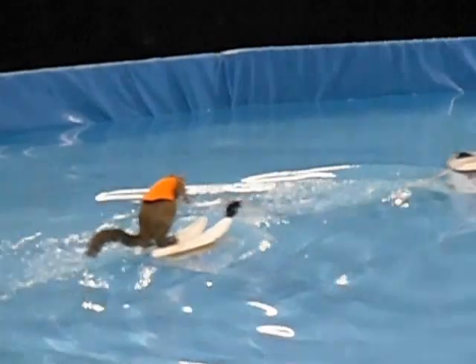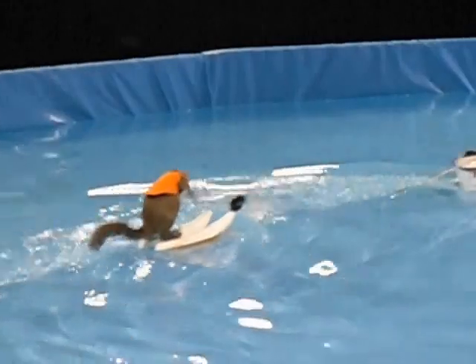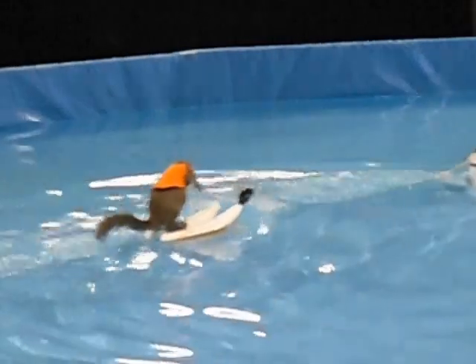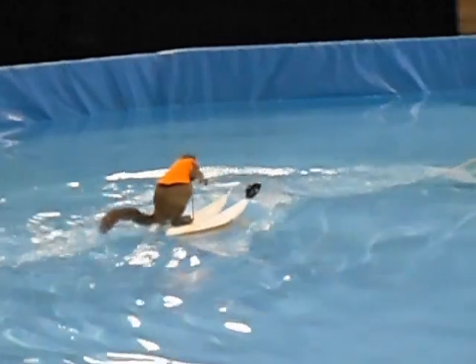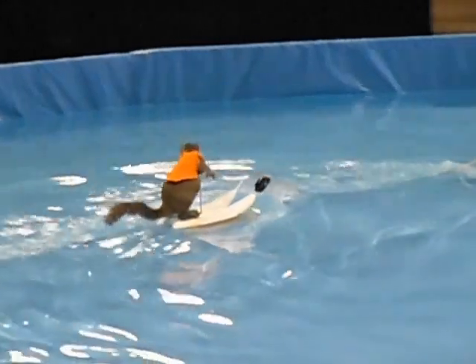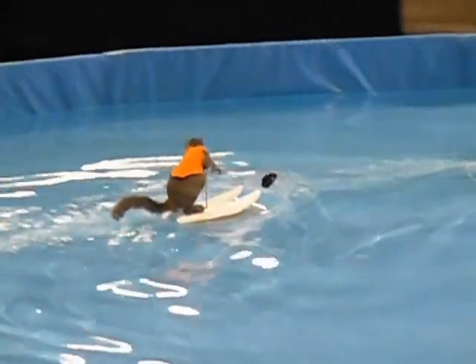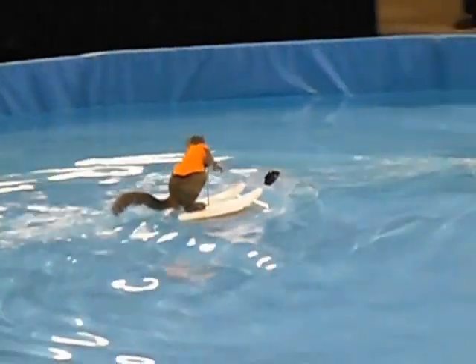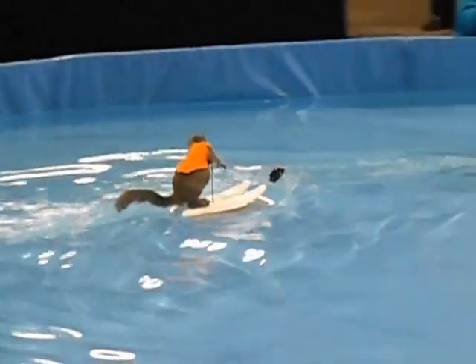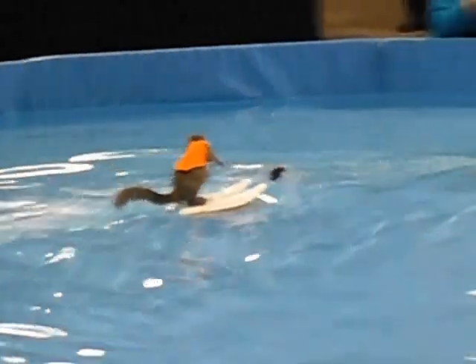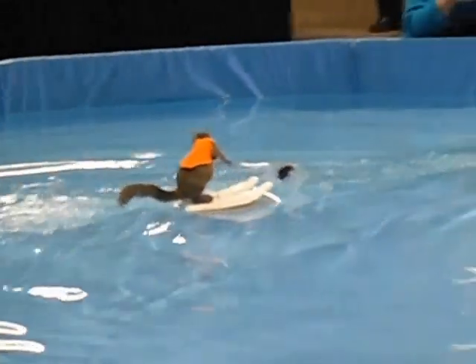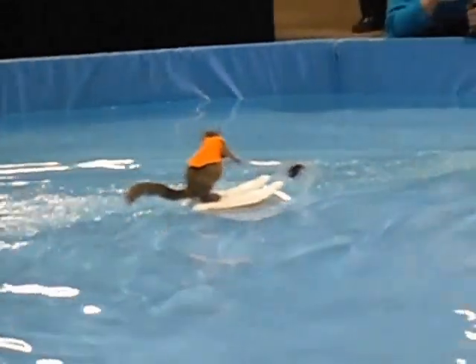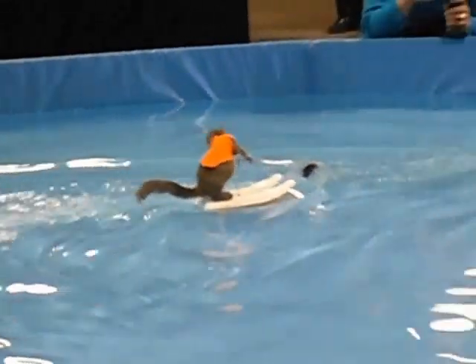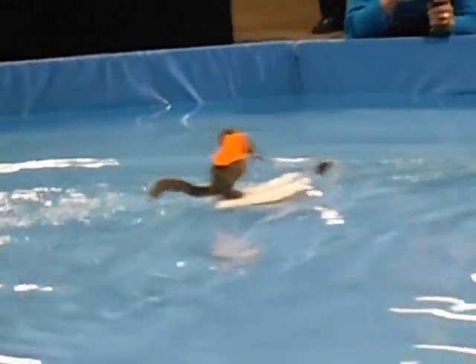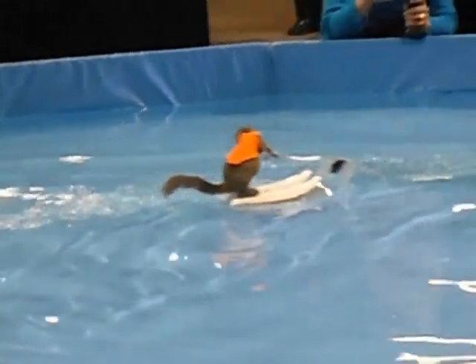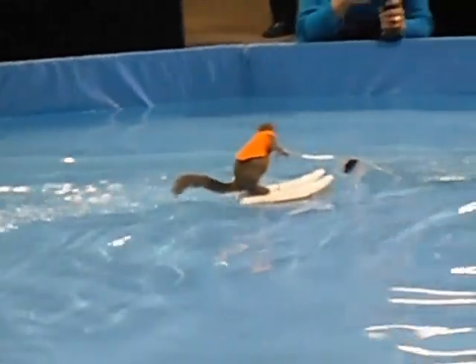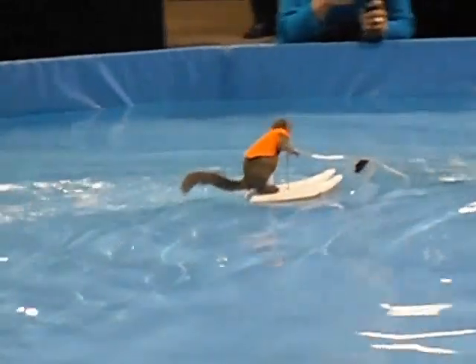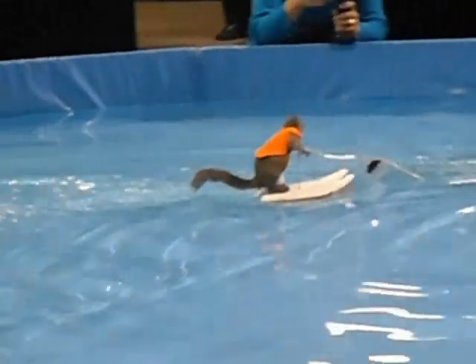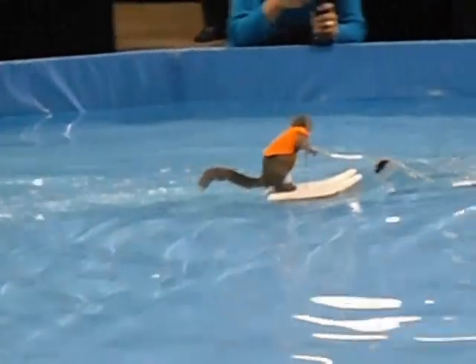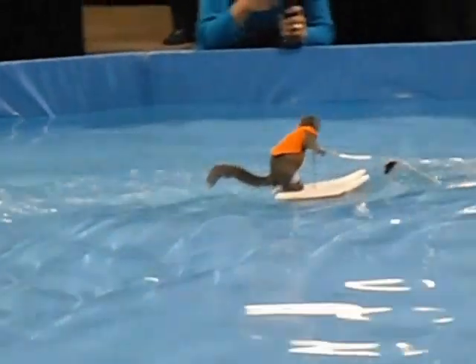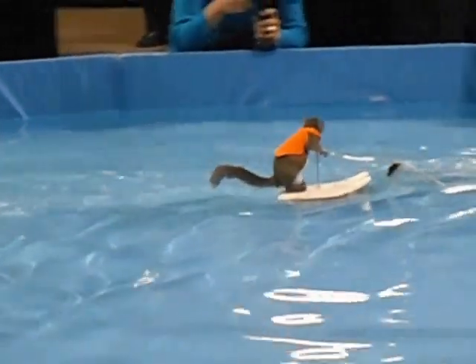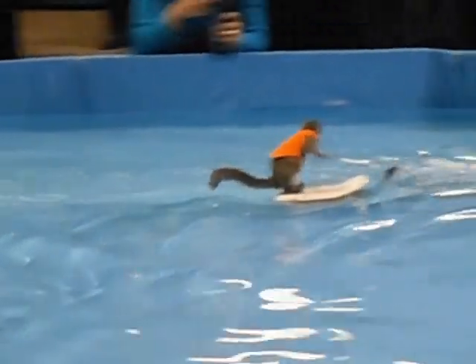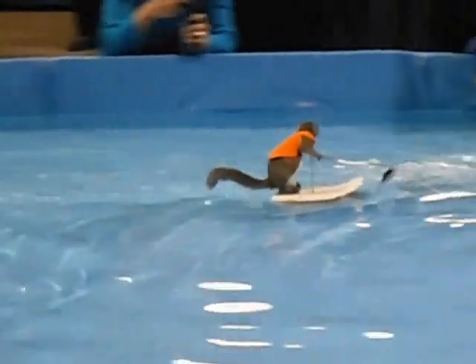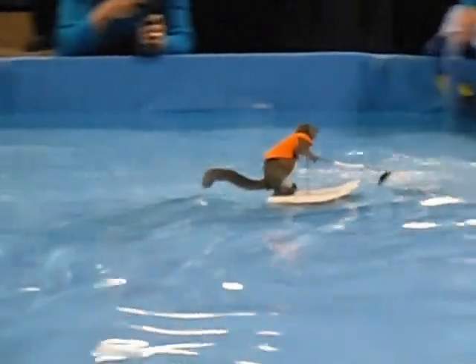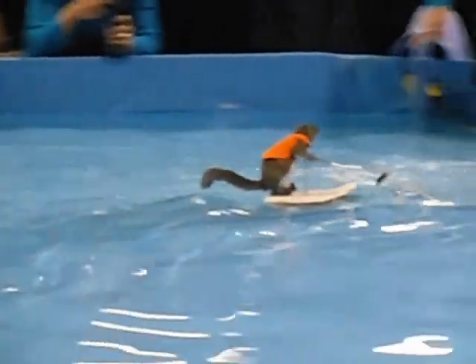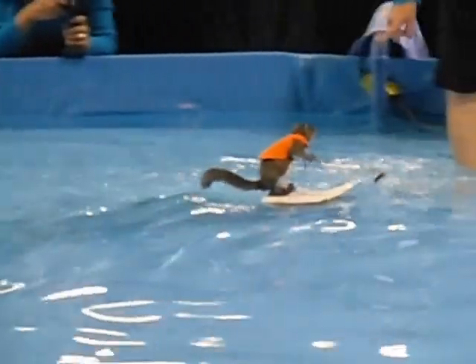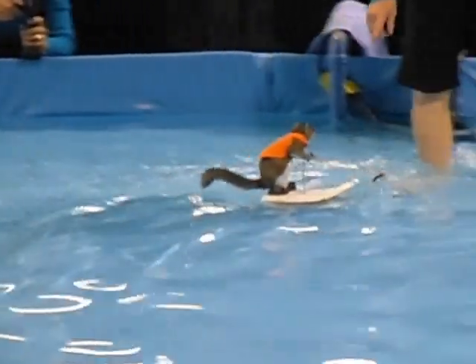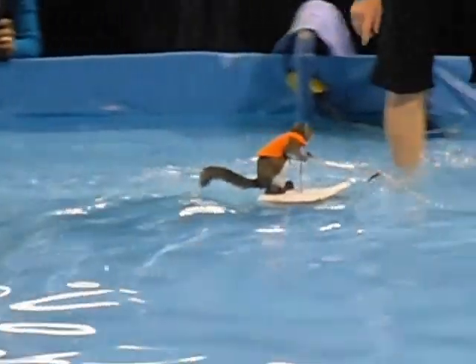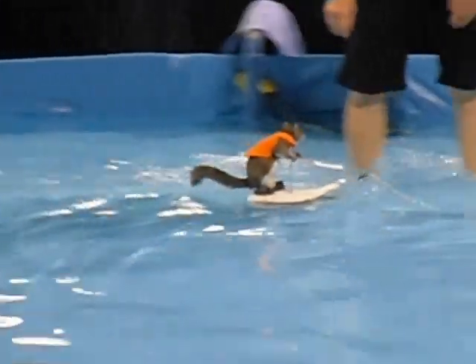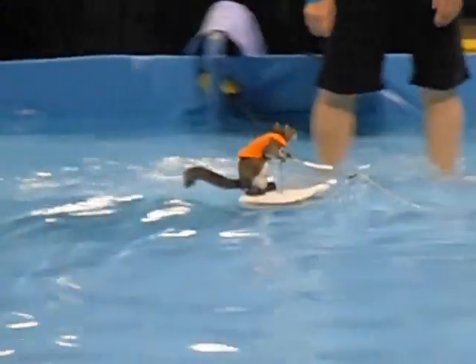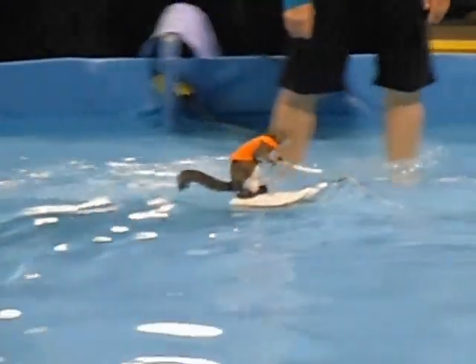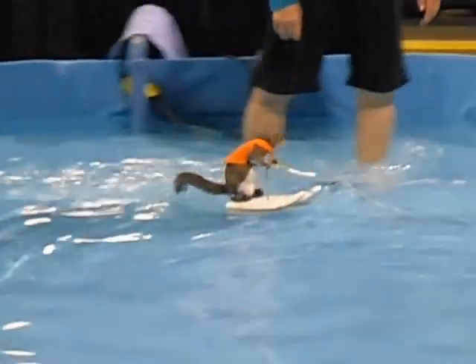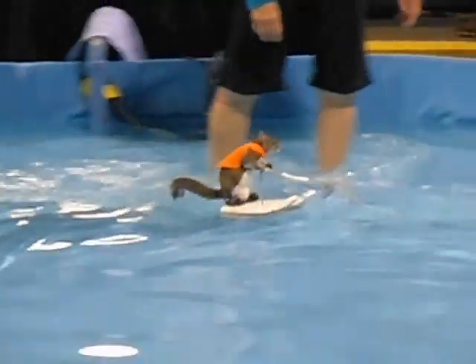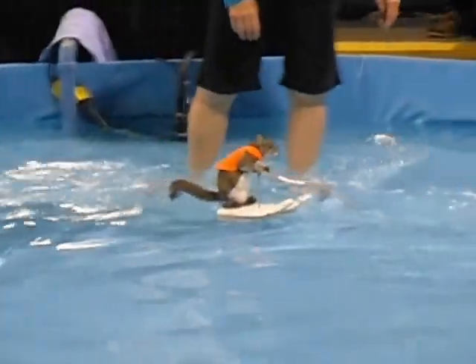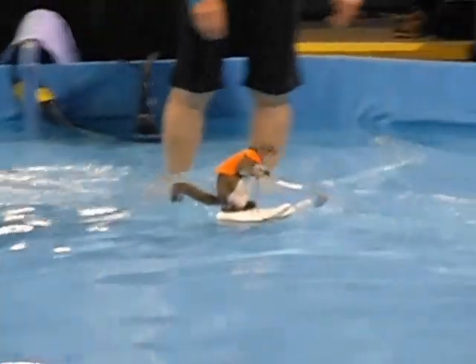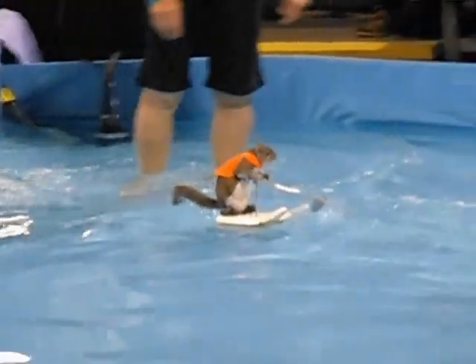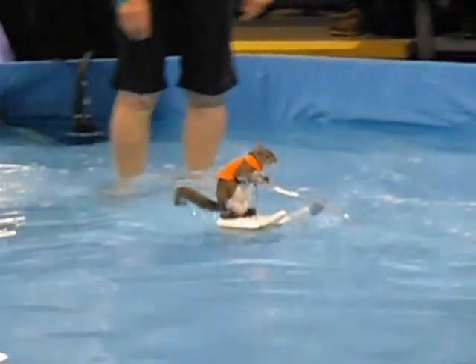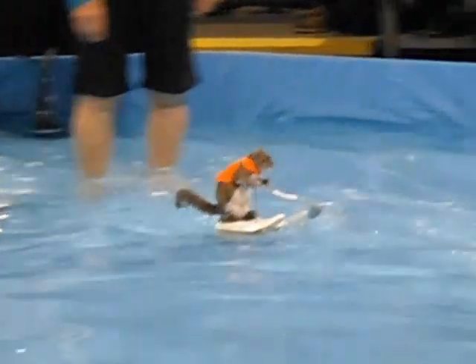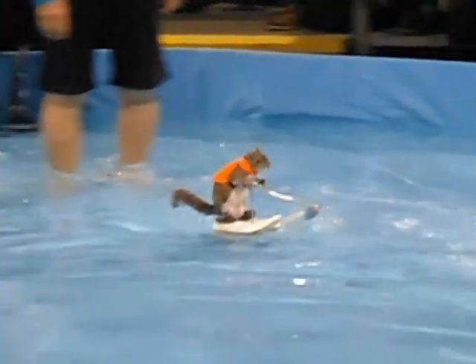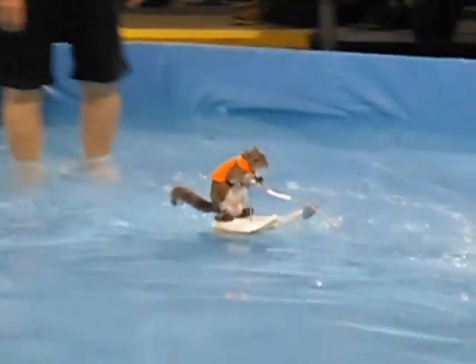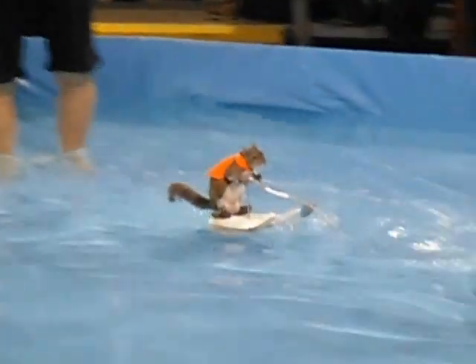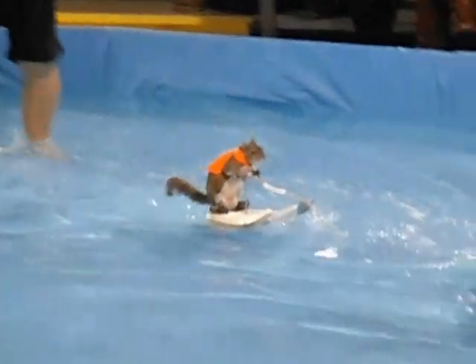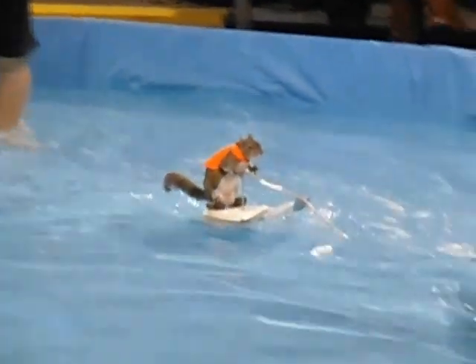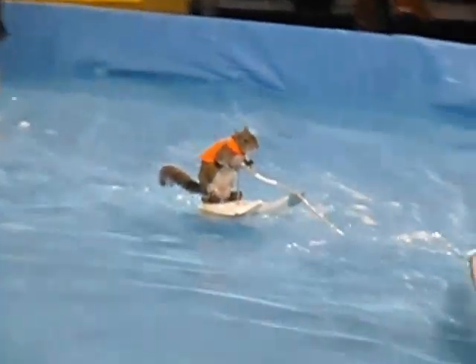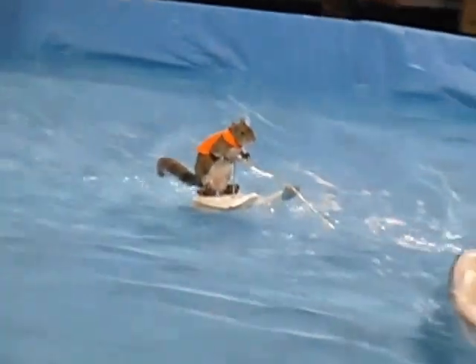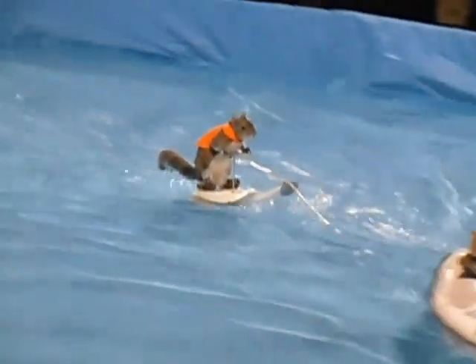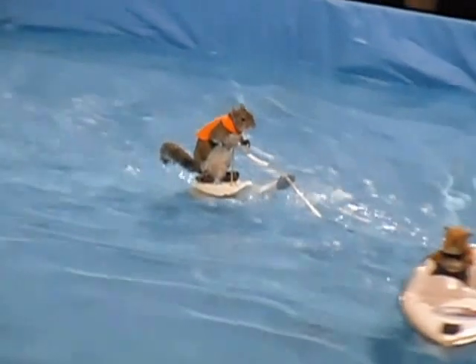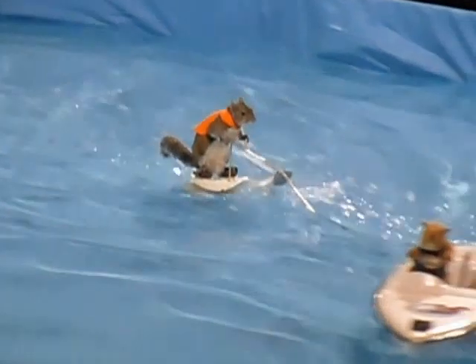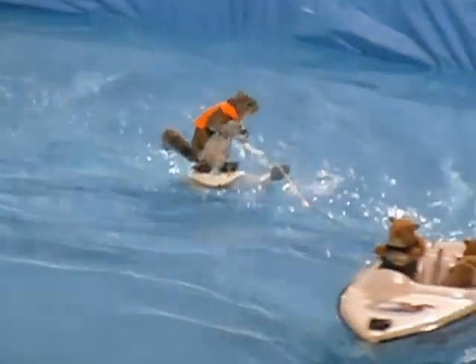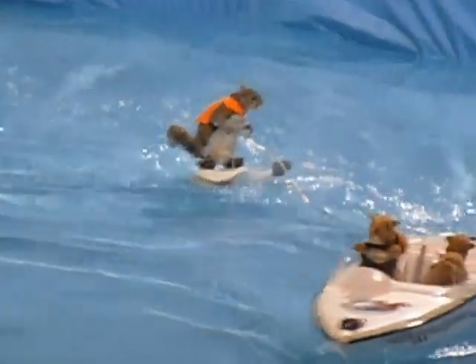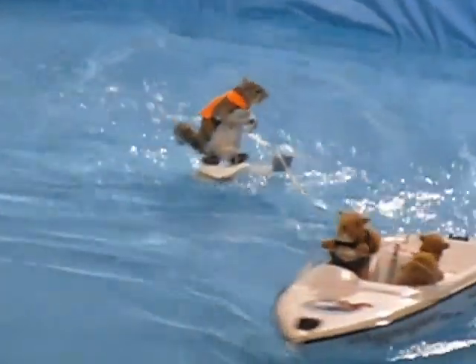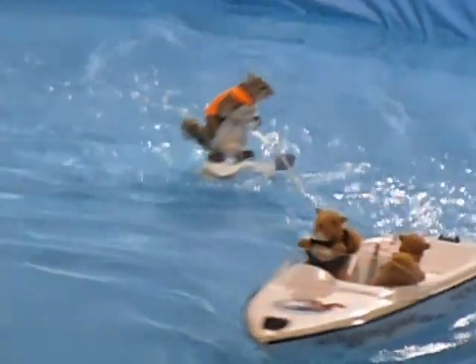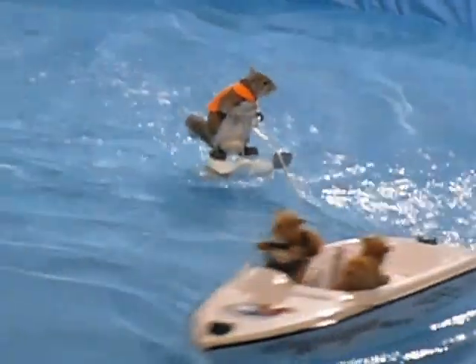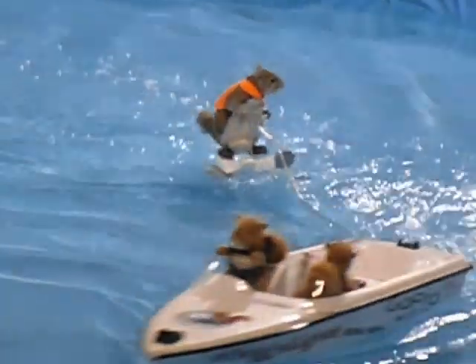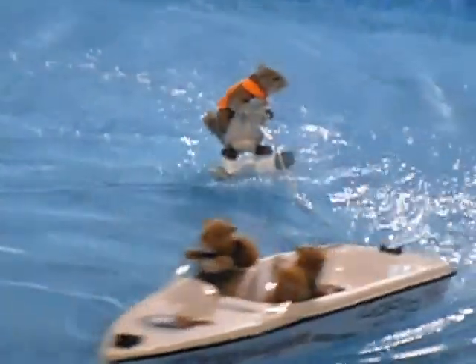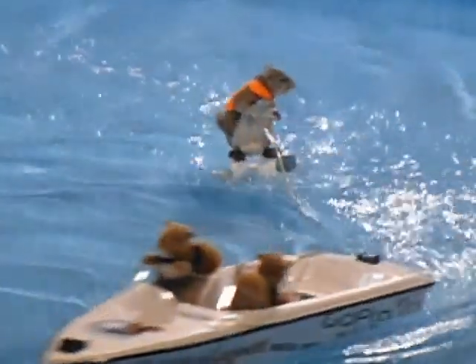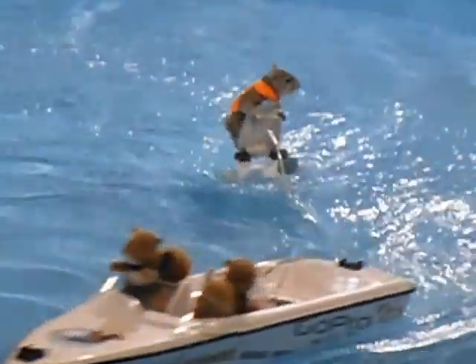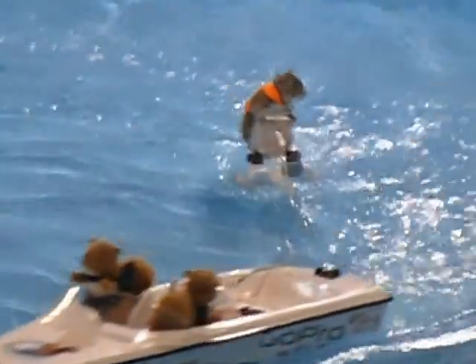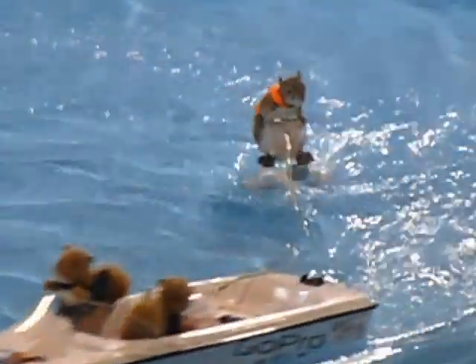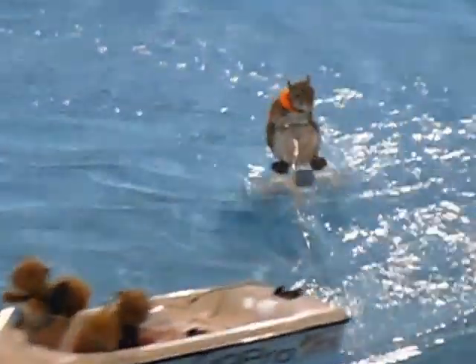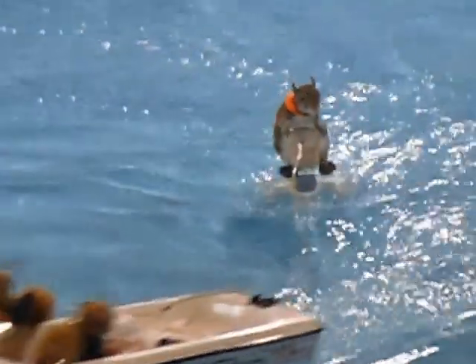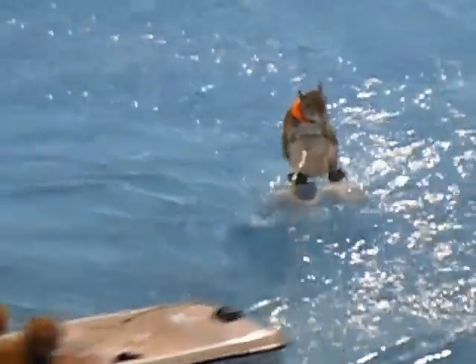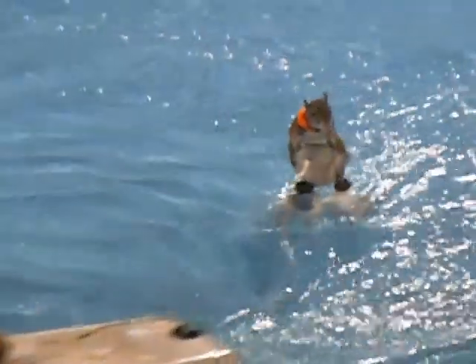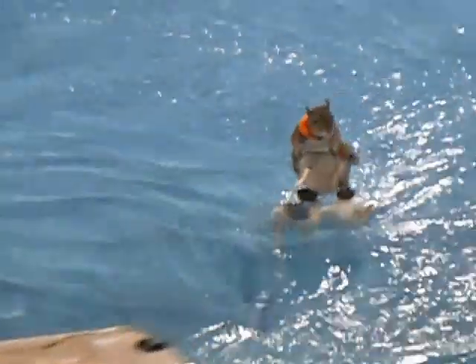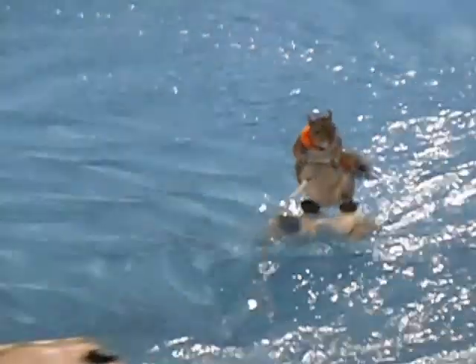Of course, it likes to ham it up for those cameras. Next, you've got to have one foot on each seat. You want to keep your knees bent, your back's right.